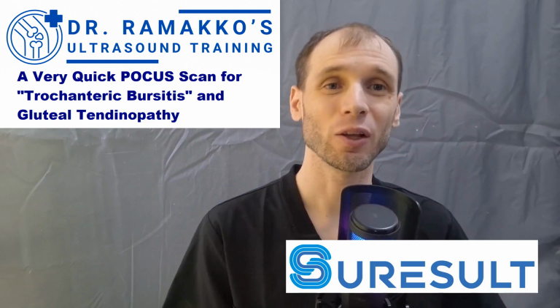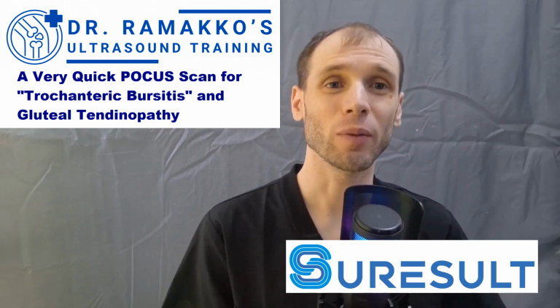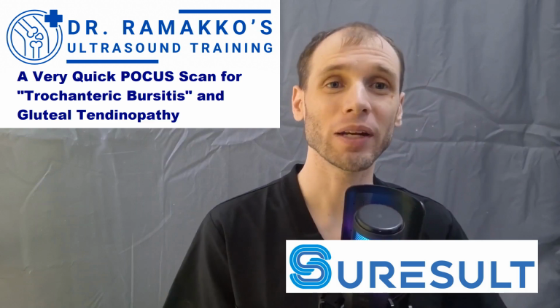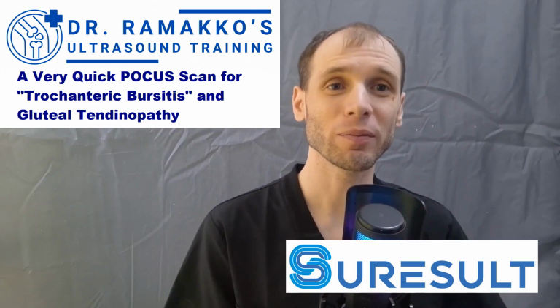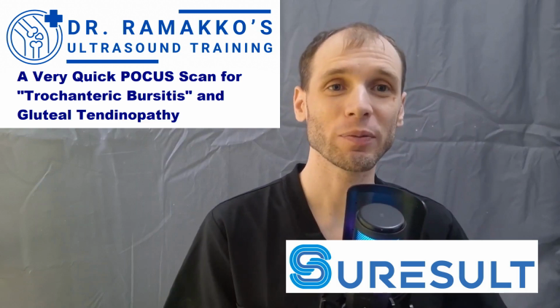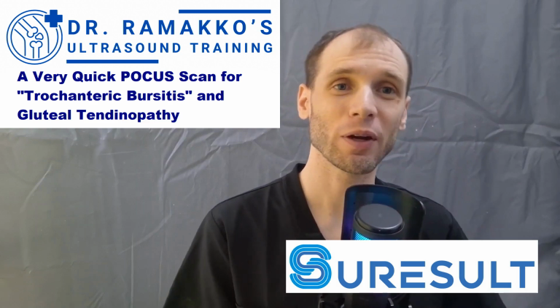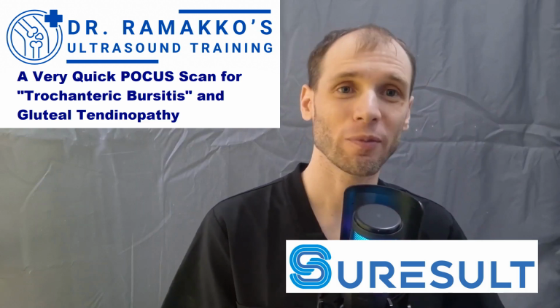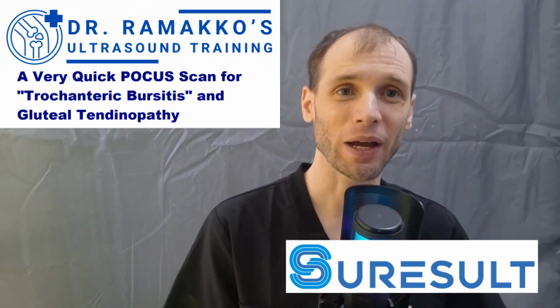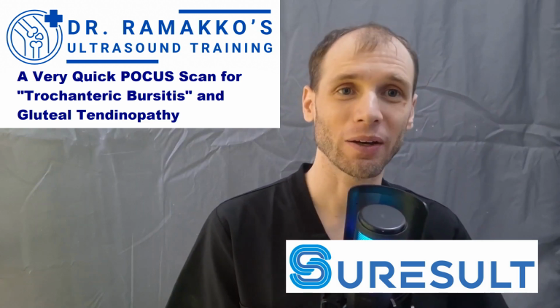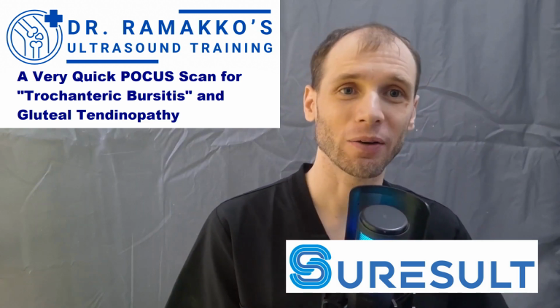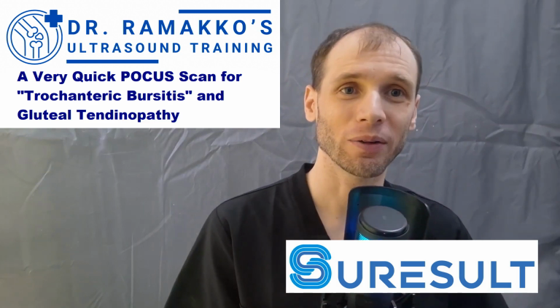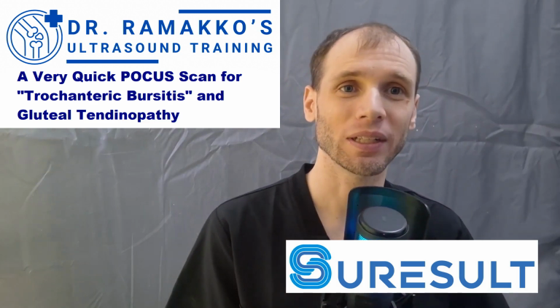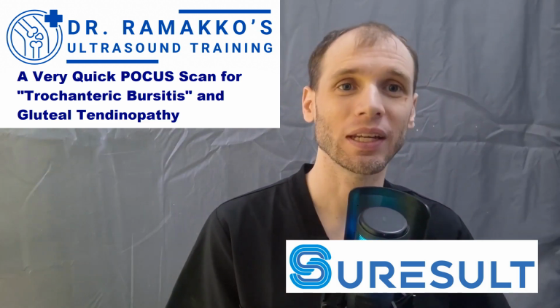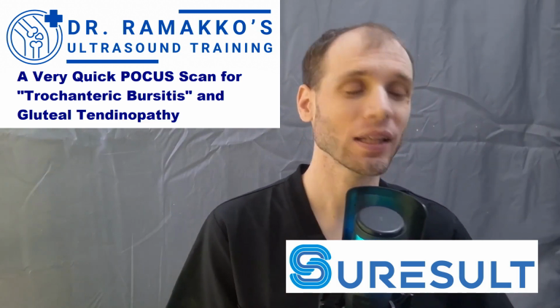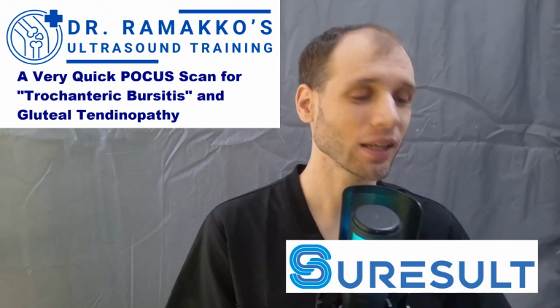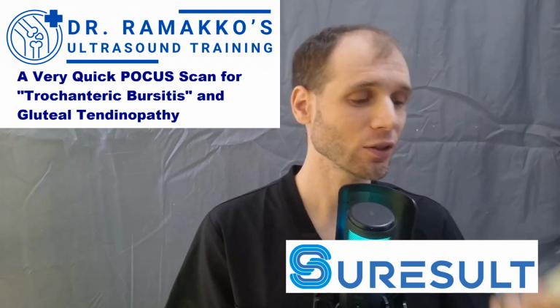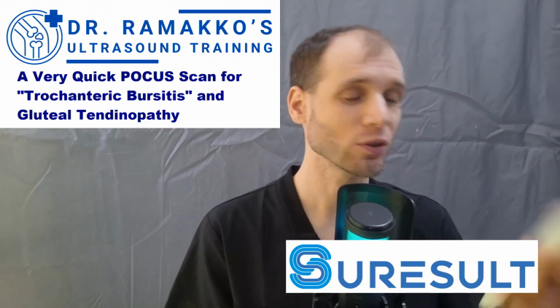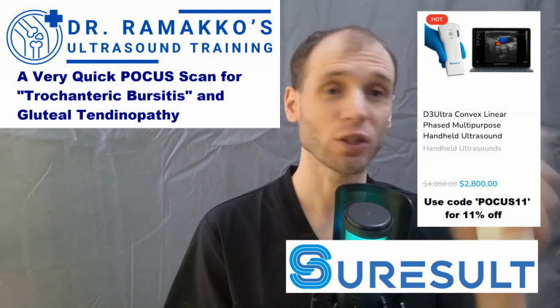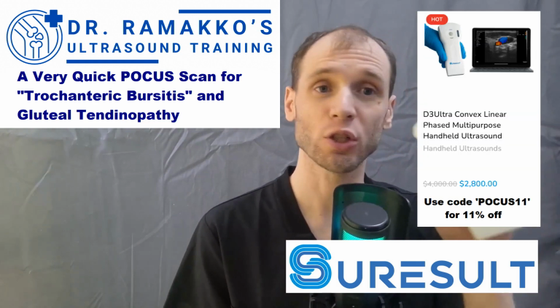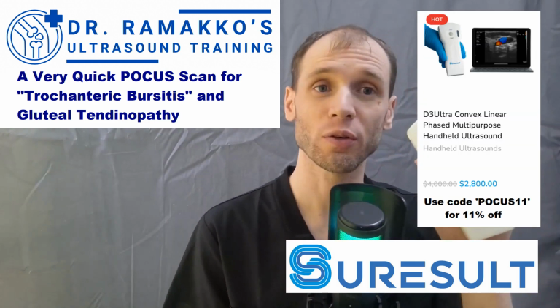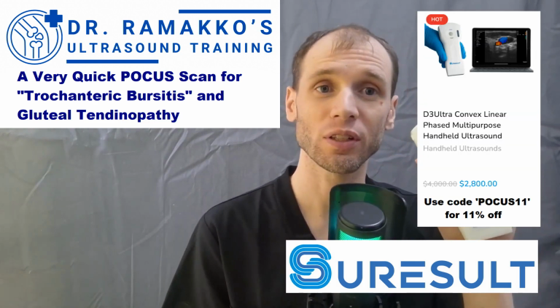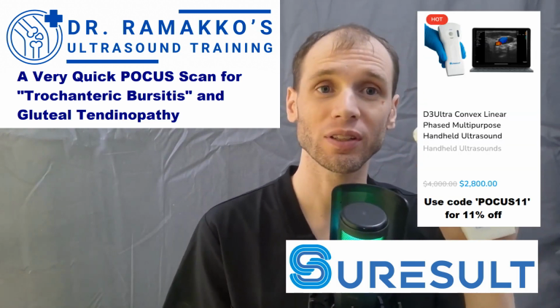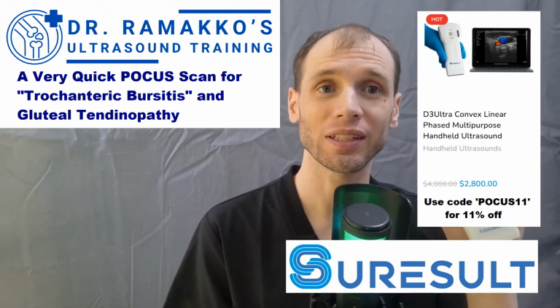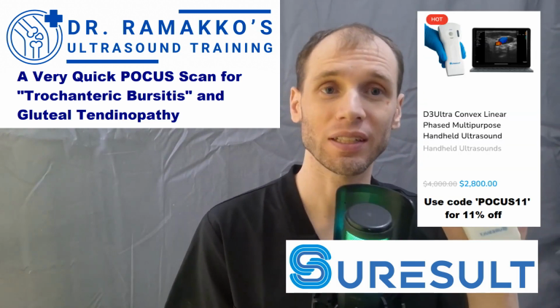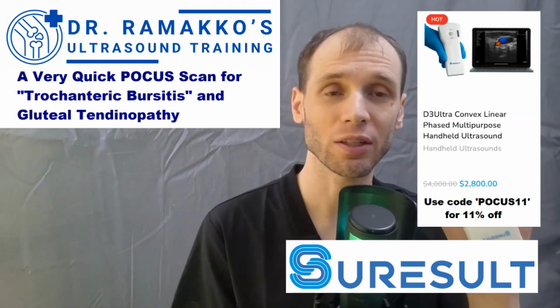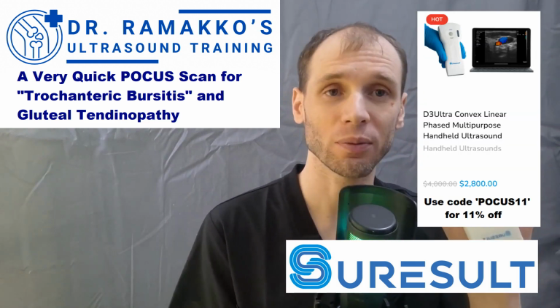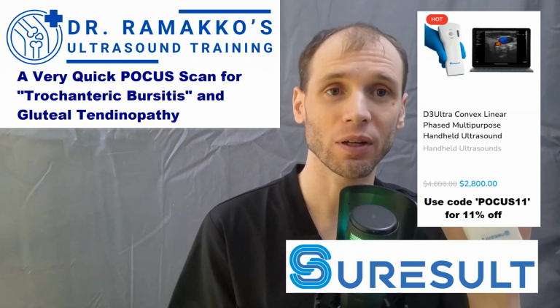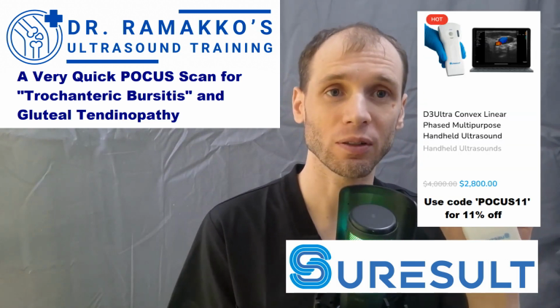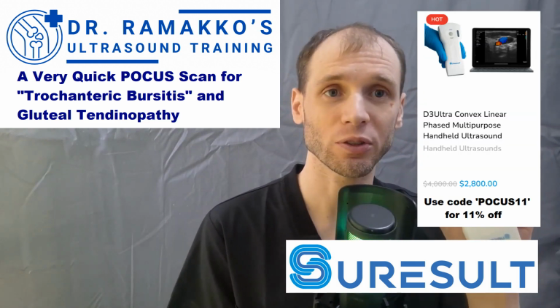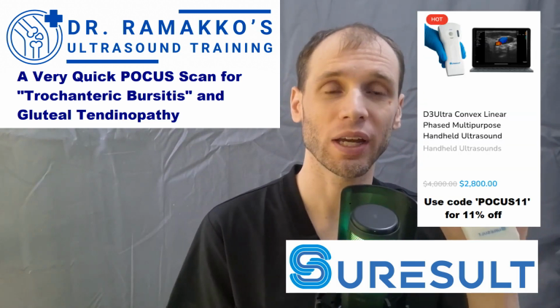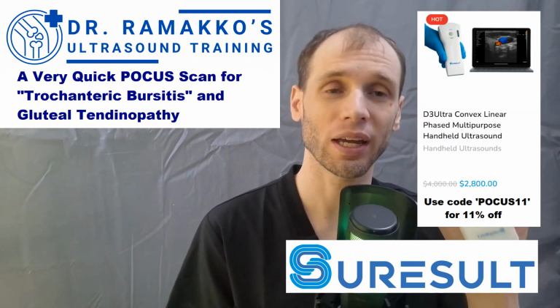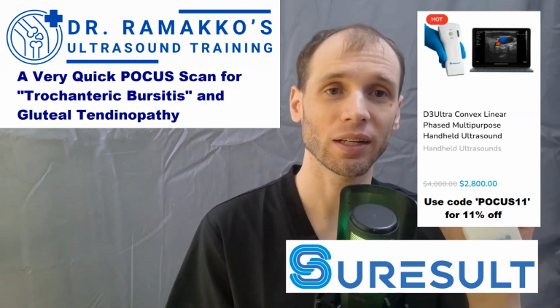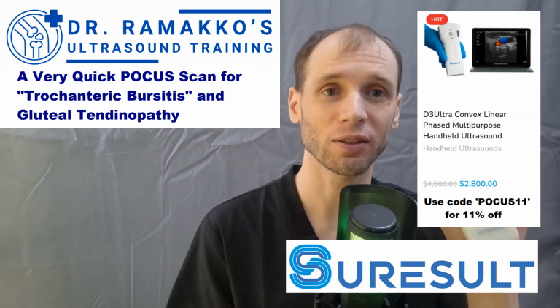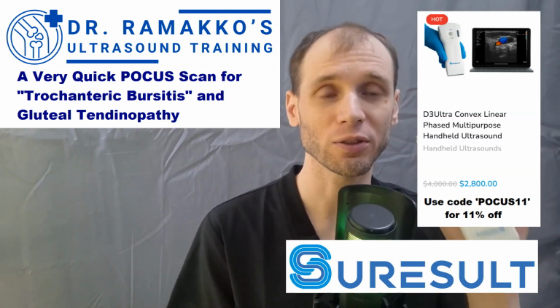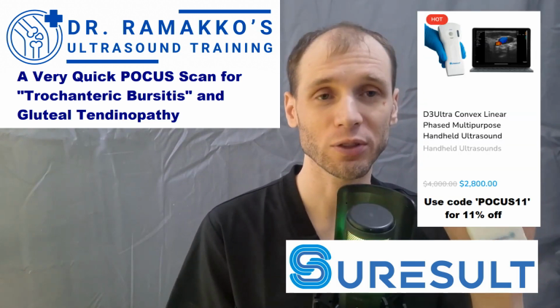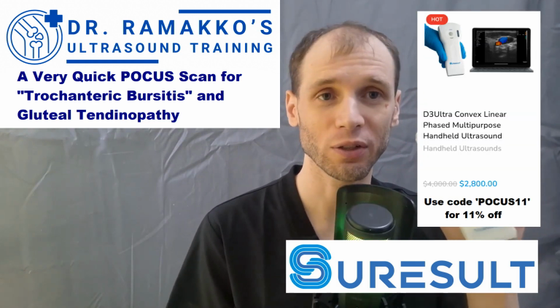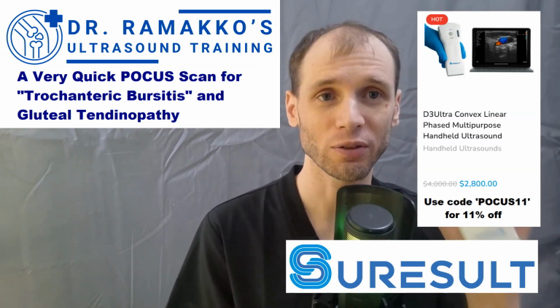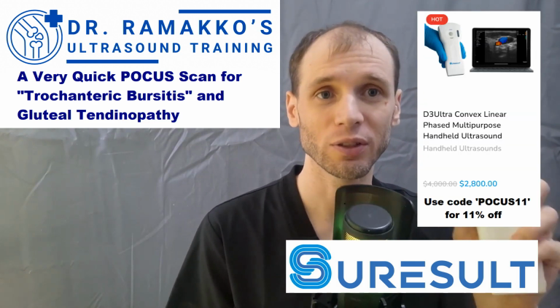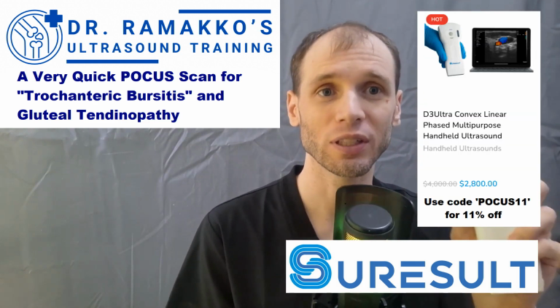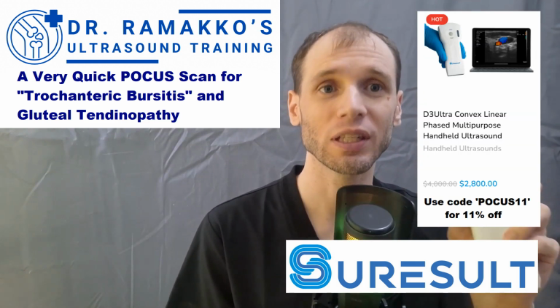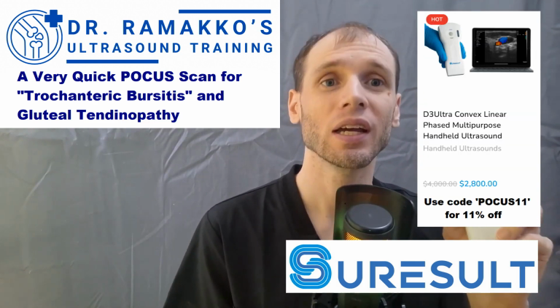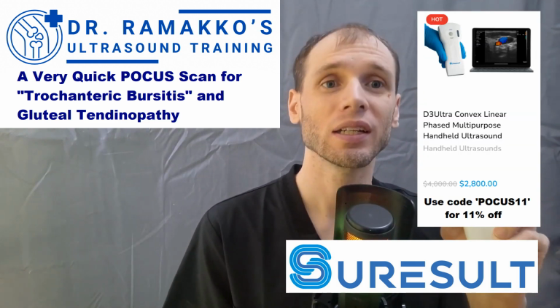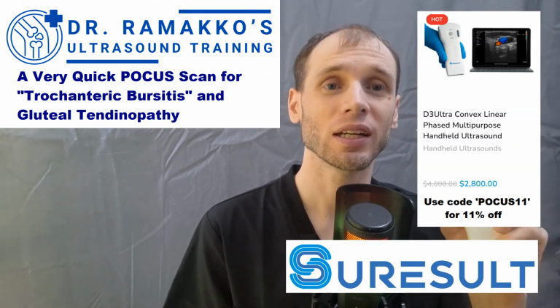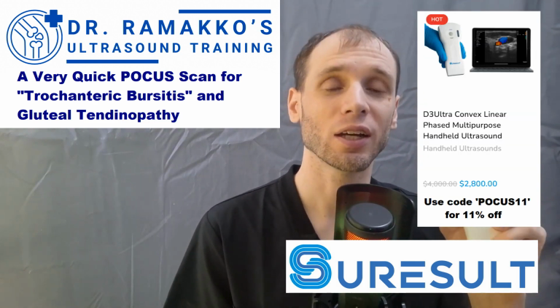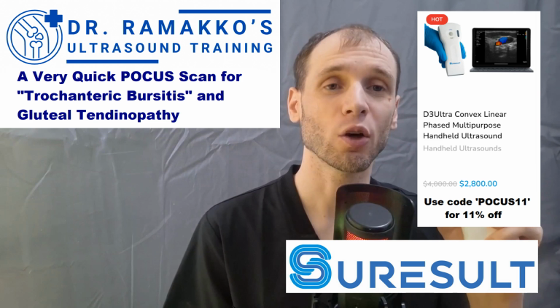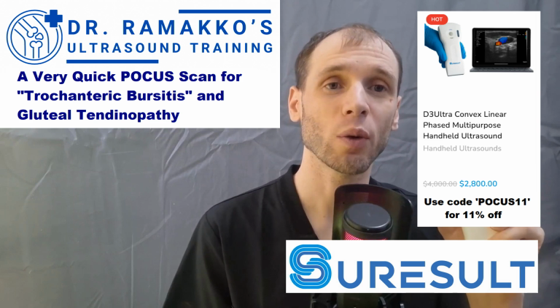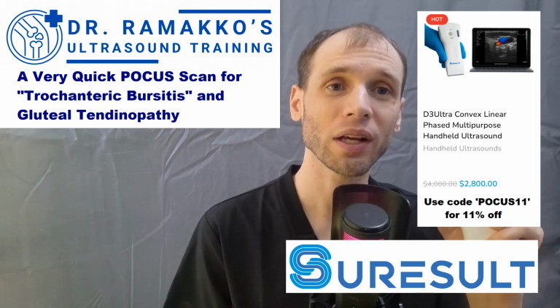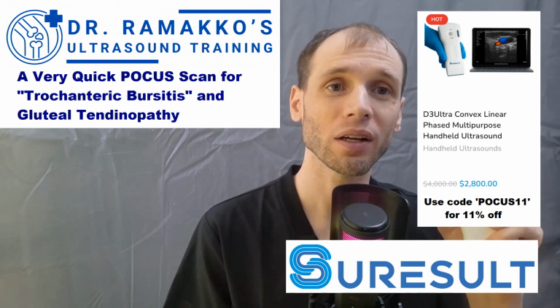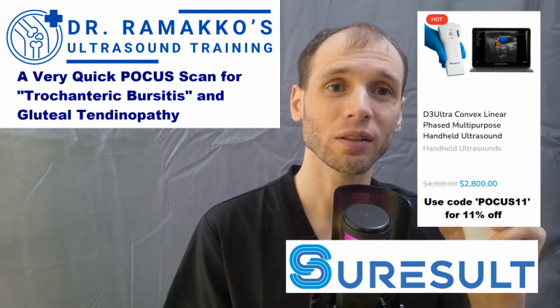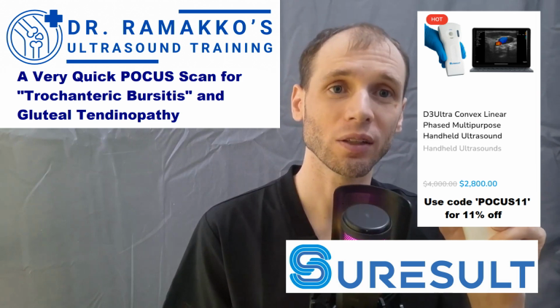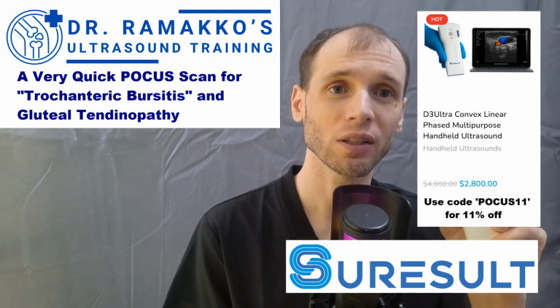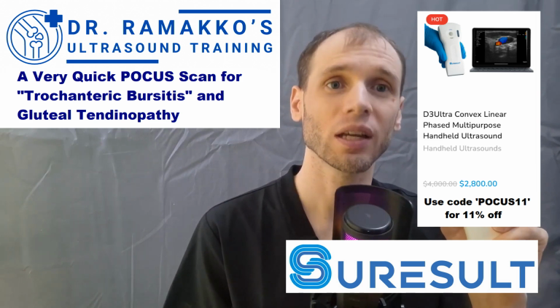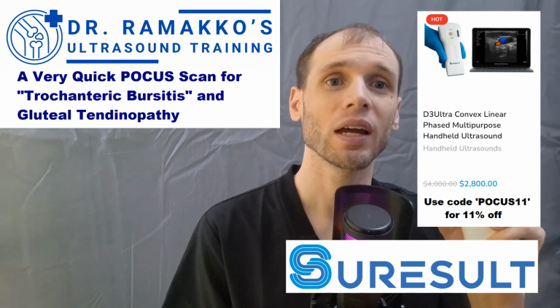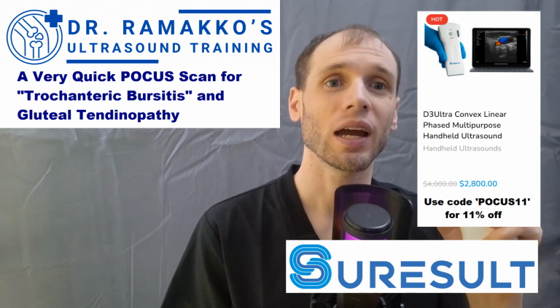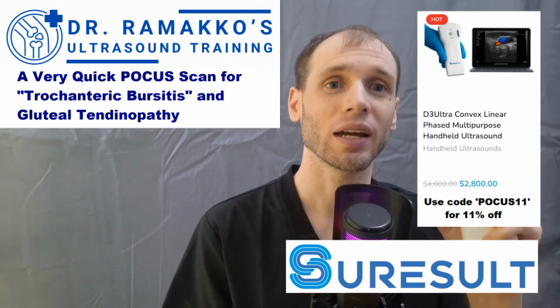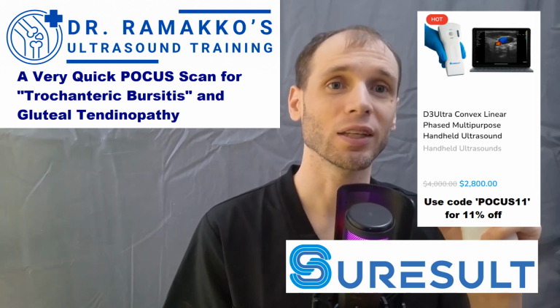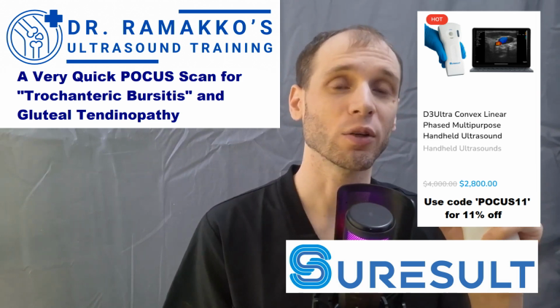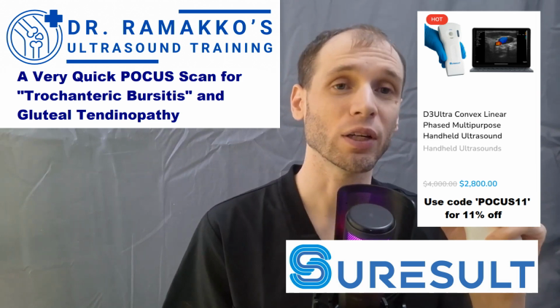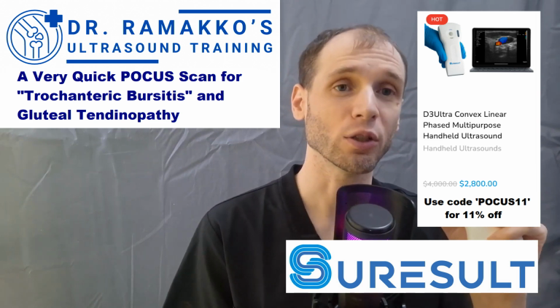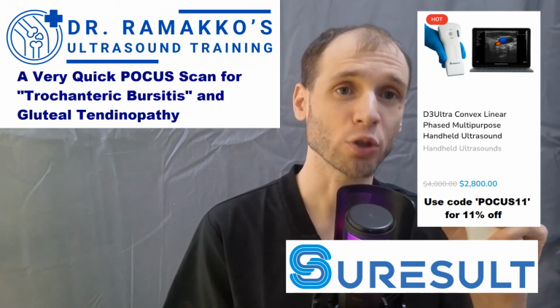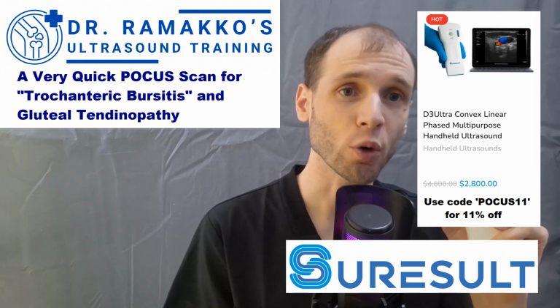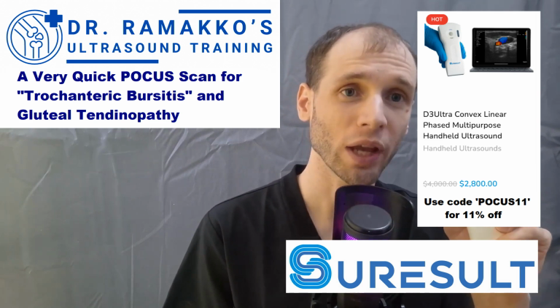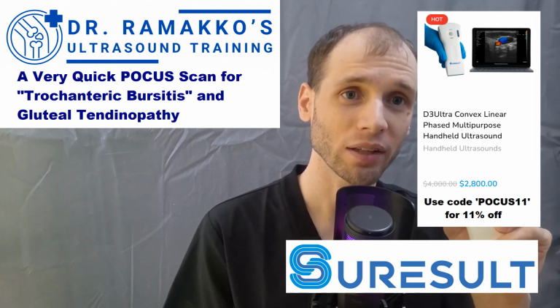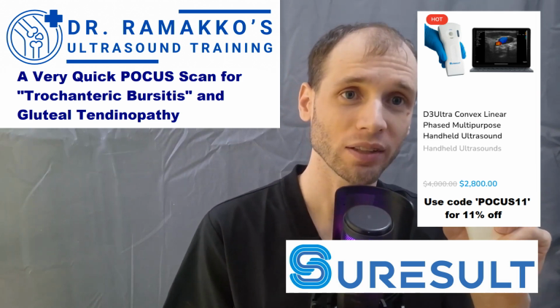My name is Bernard Macco and today I'd like to use a SureResult D3 Ultra handheld ultrasound unit to take a quick look at the greater trochanter.